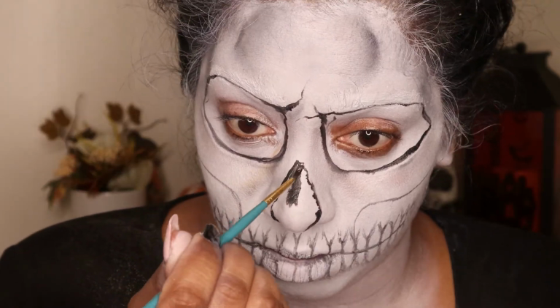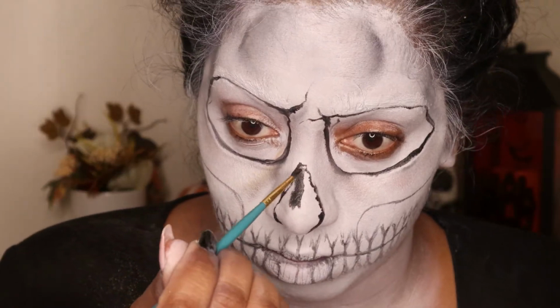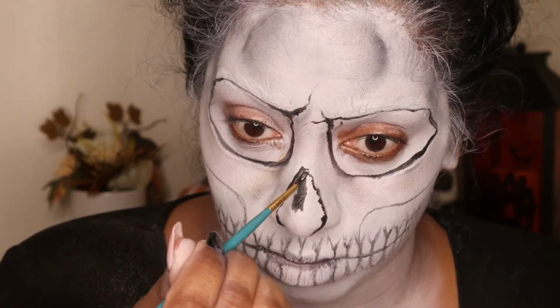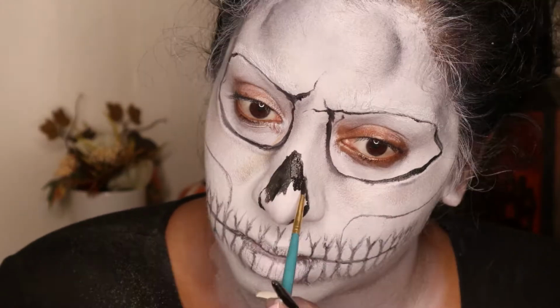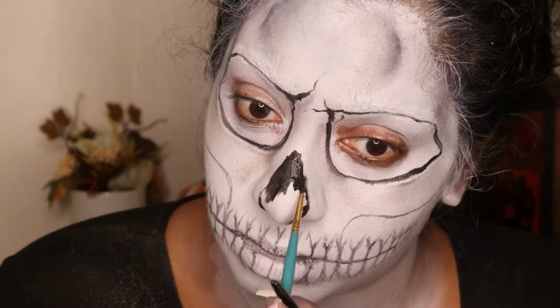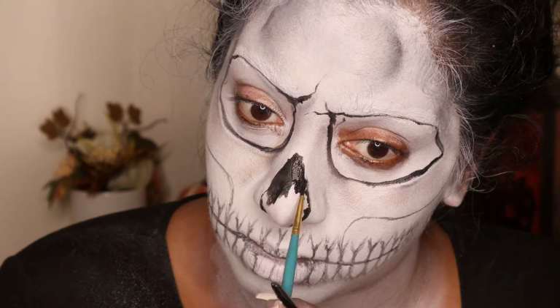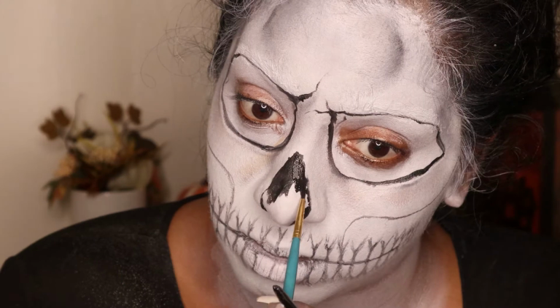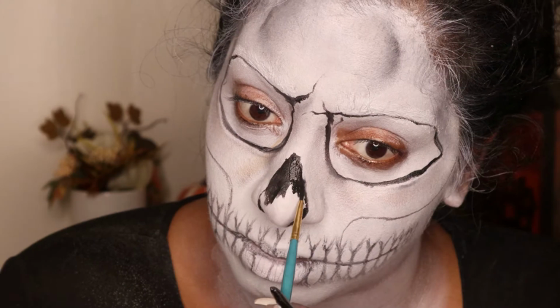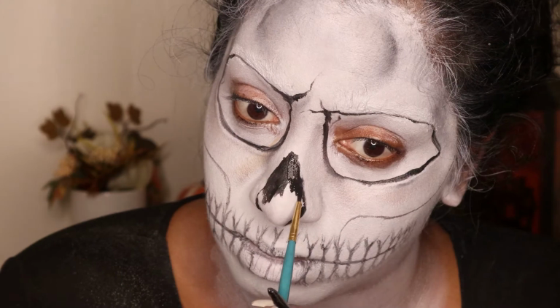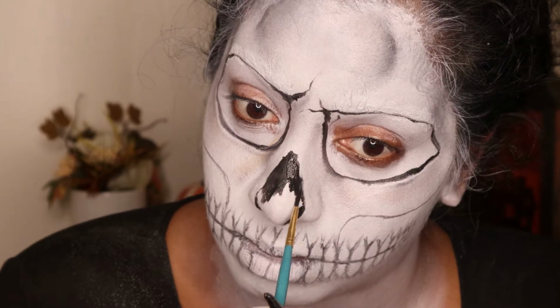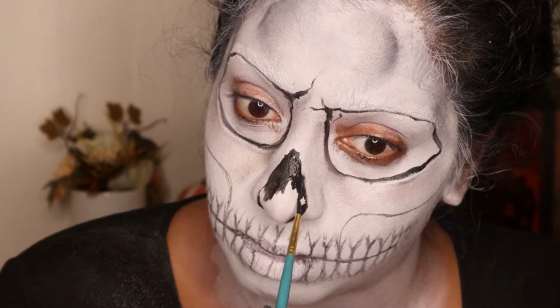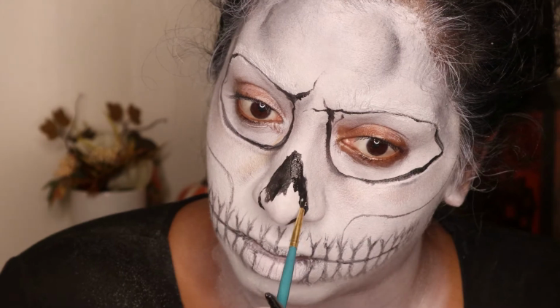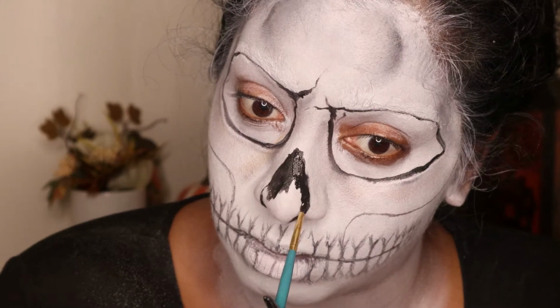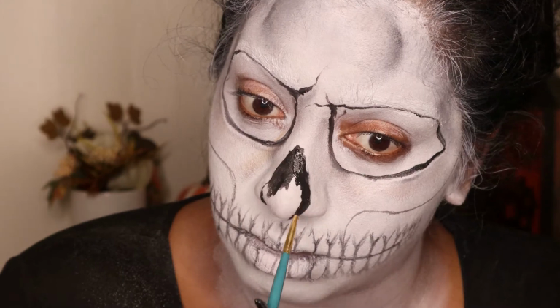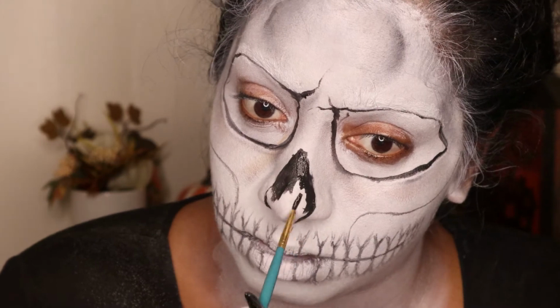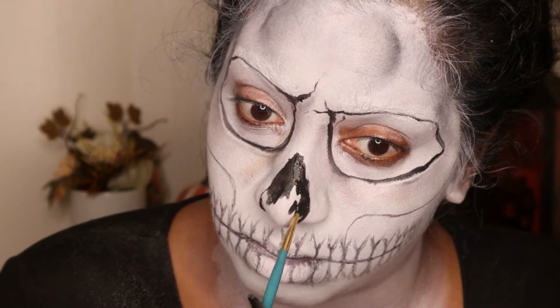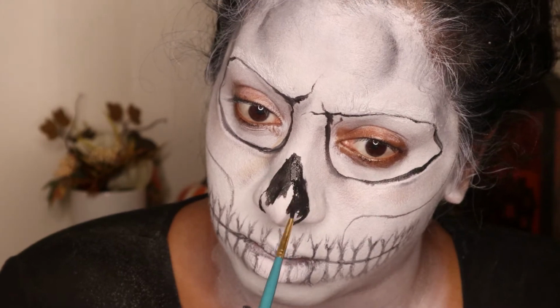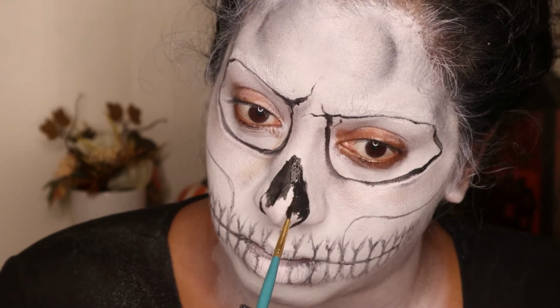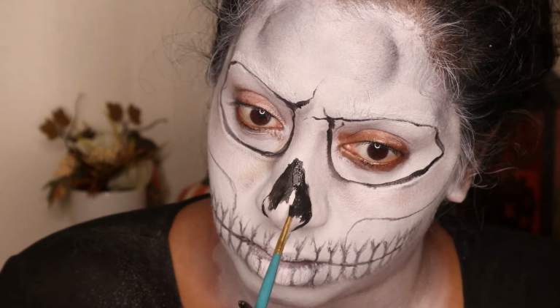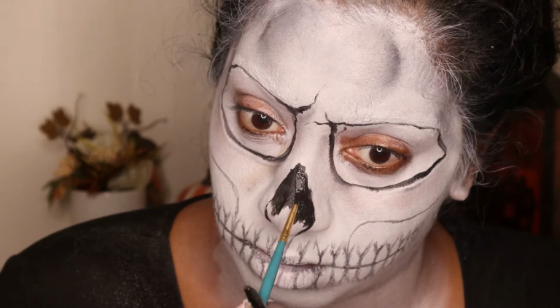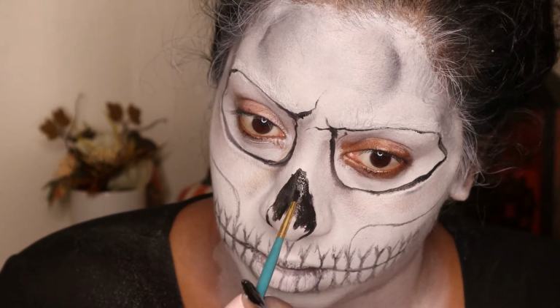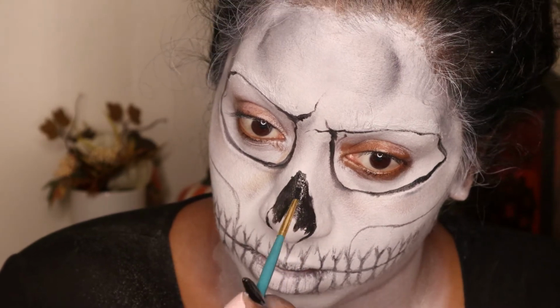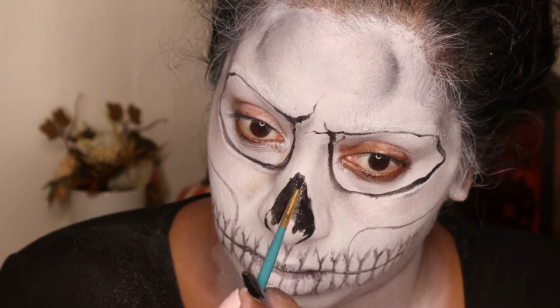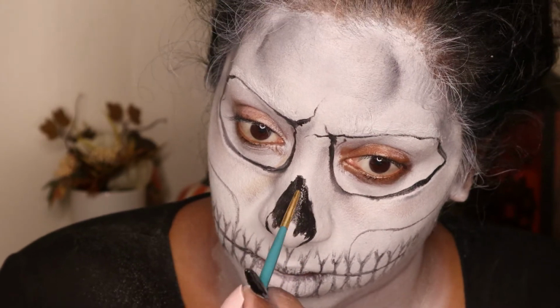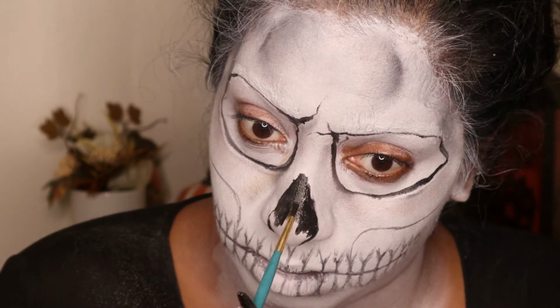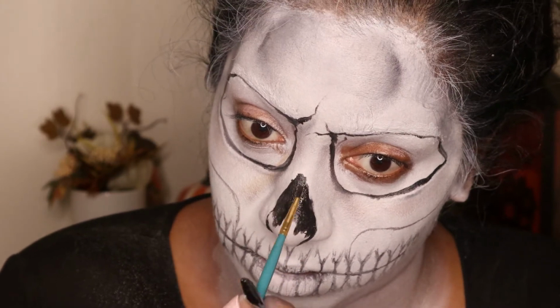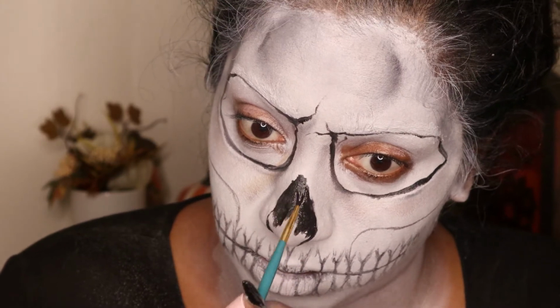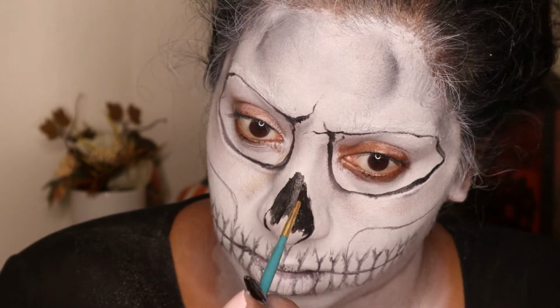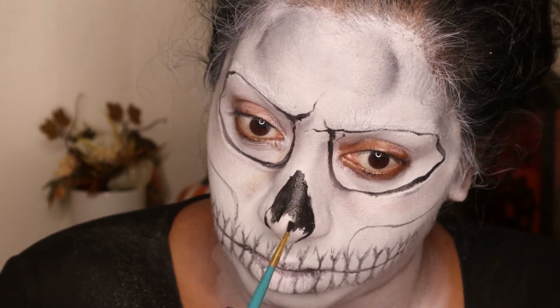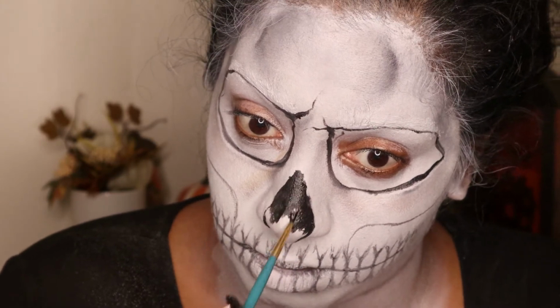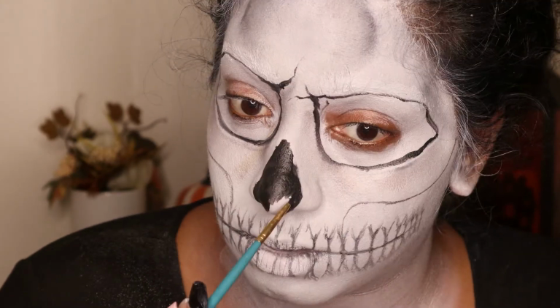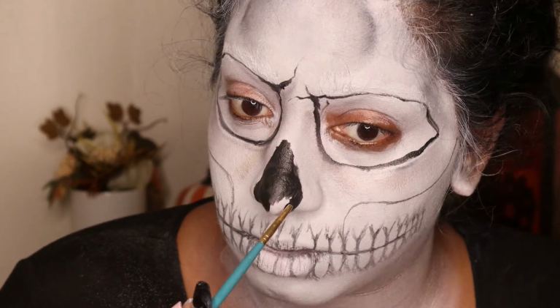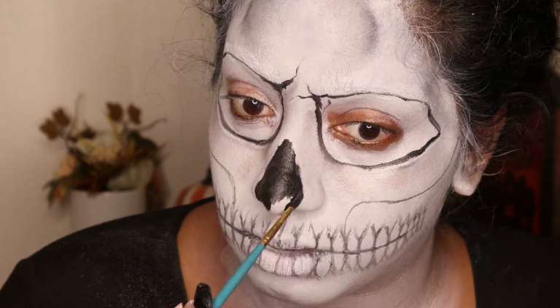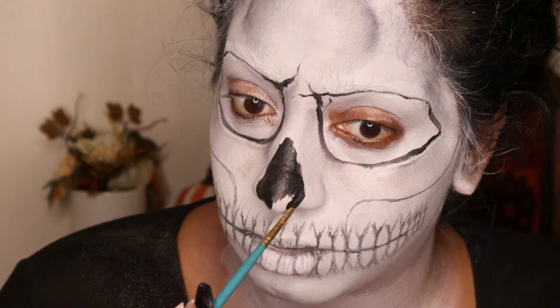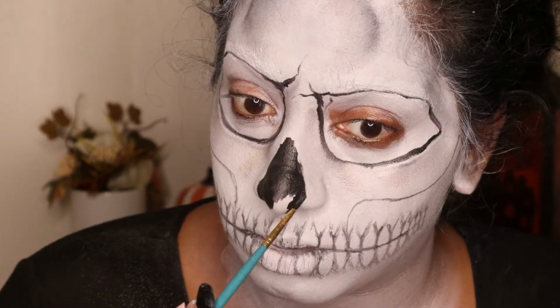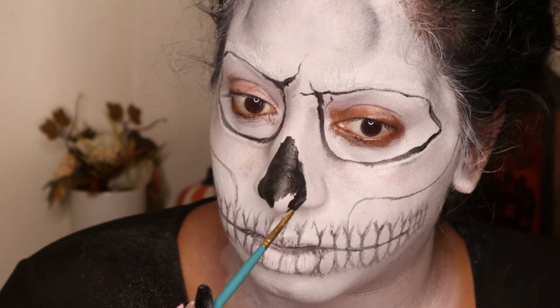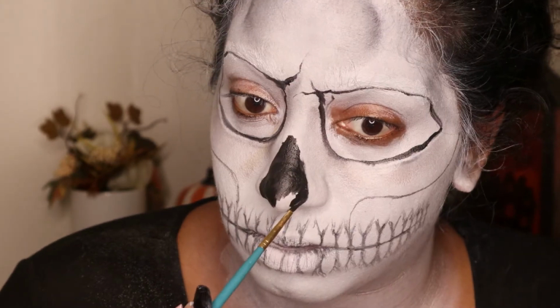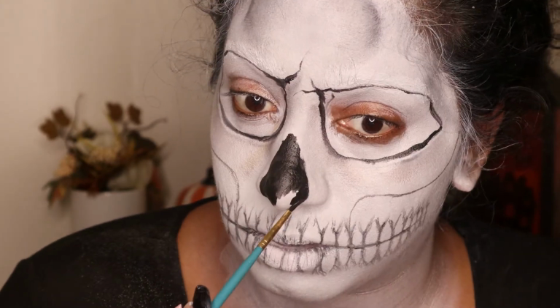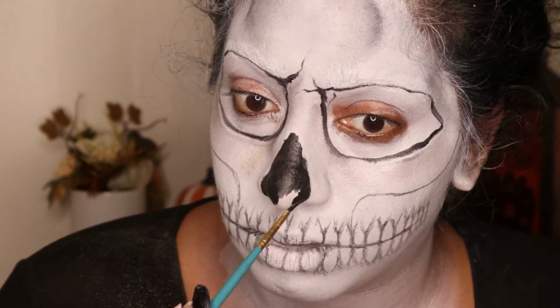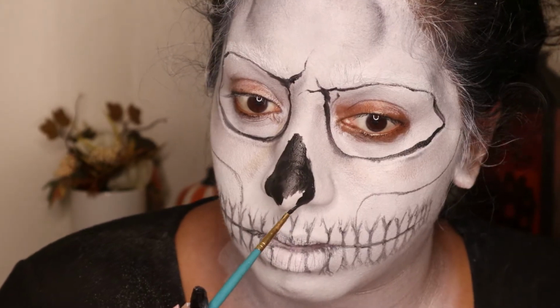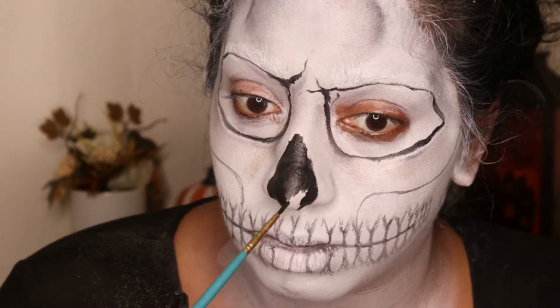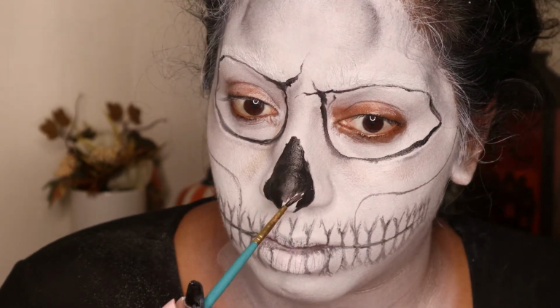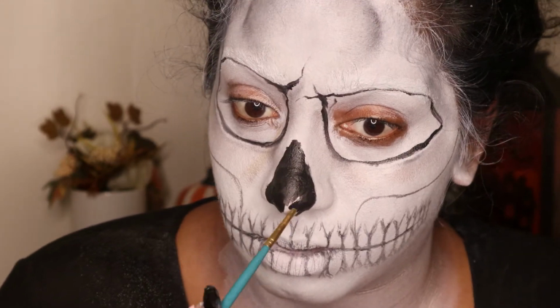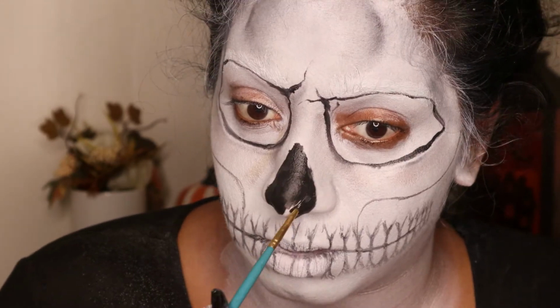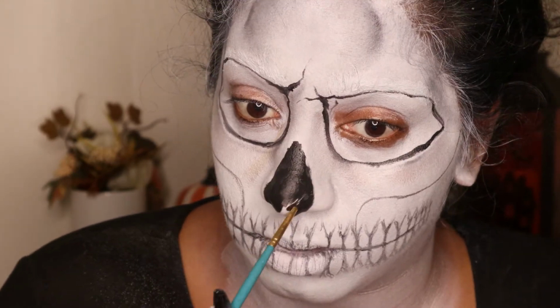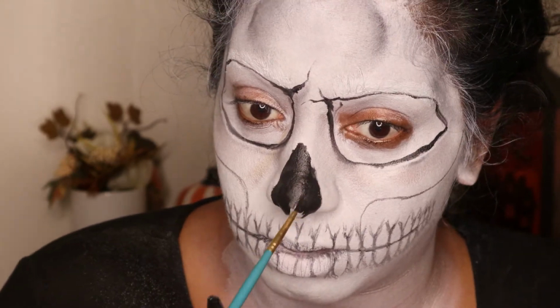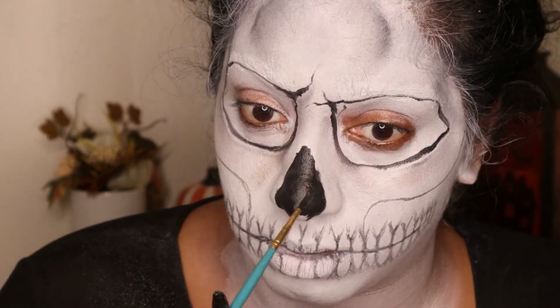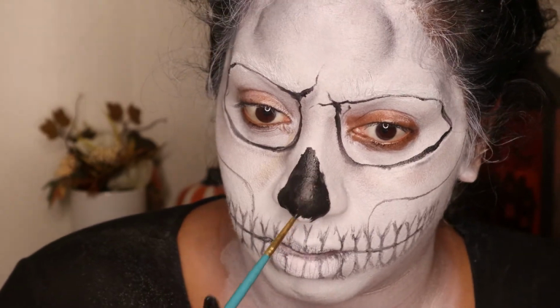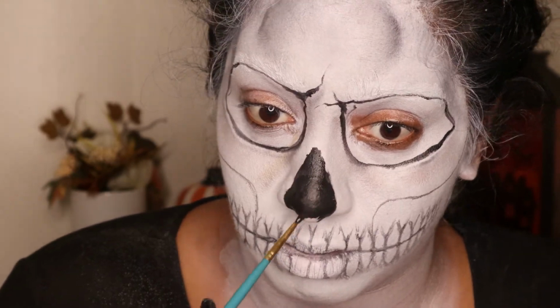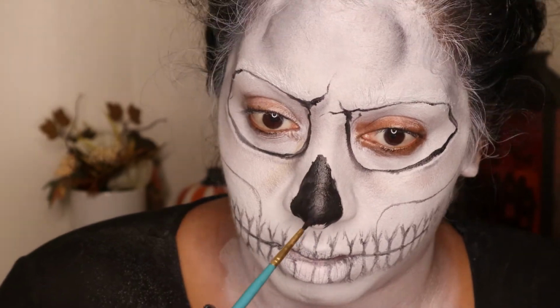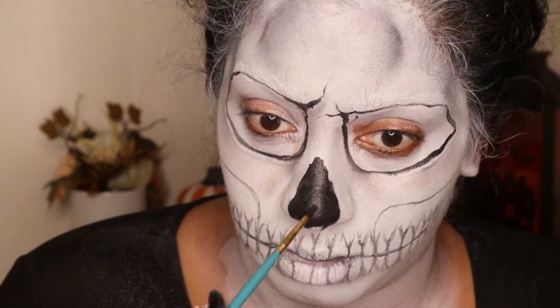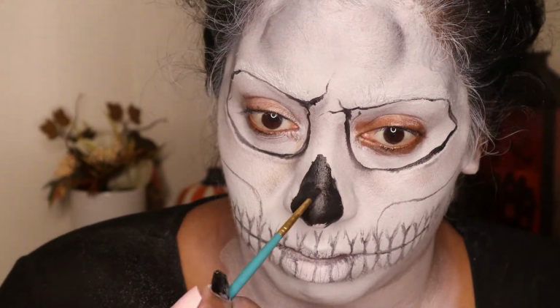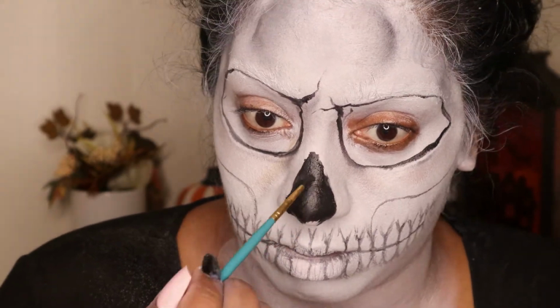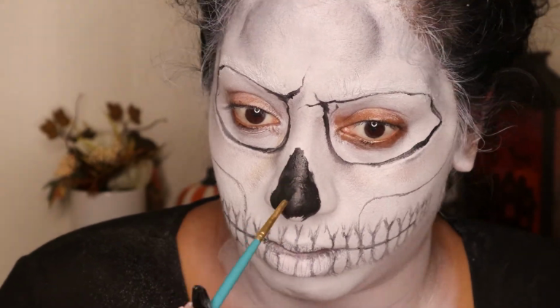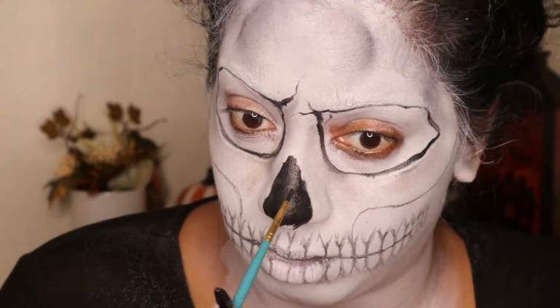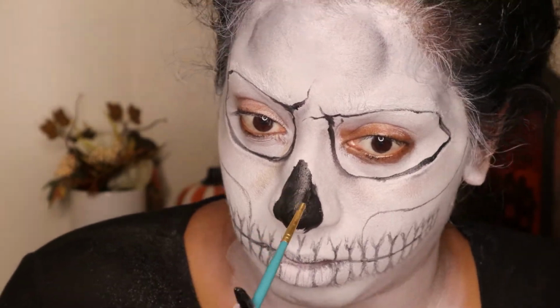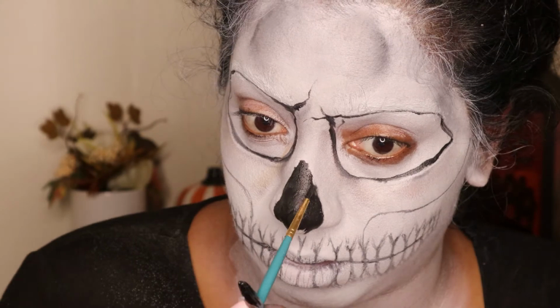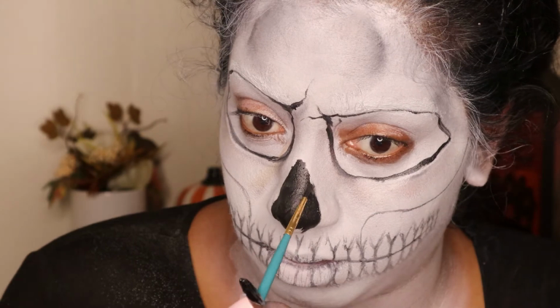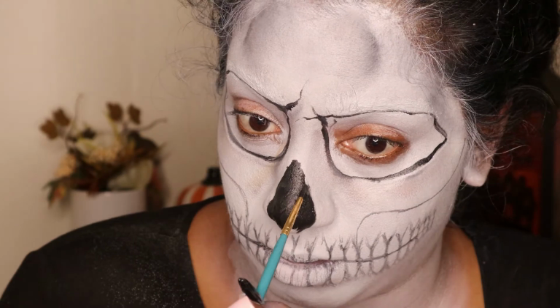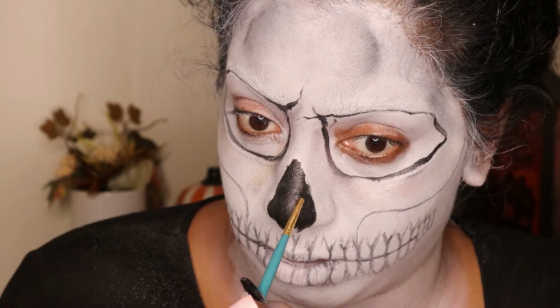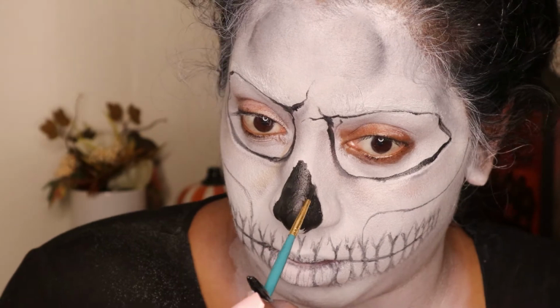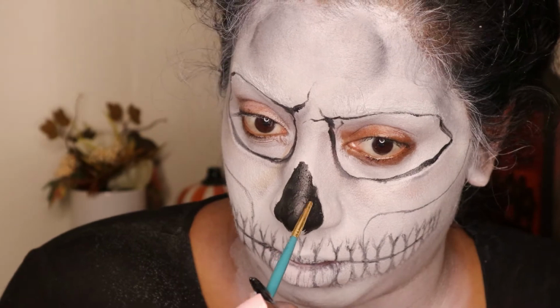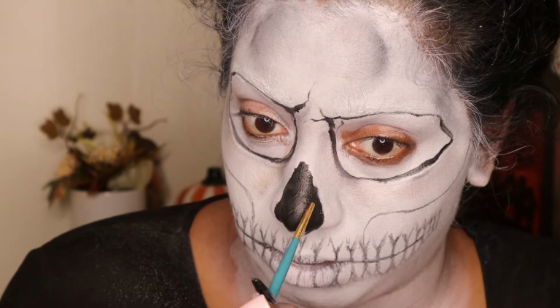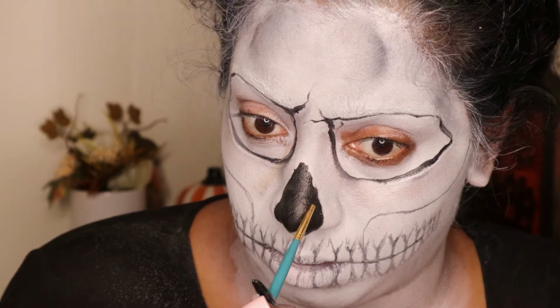Next I'm going to fill in my nose and then start adding cracks around the eyes, the nose, and around my face.